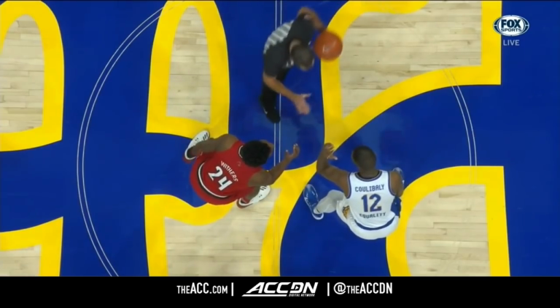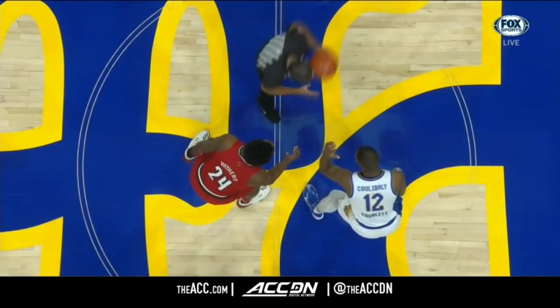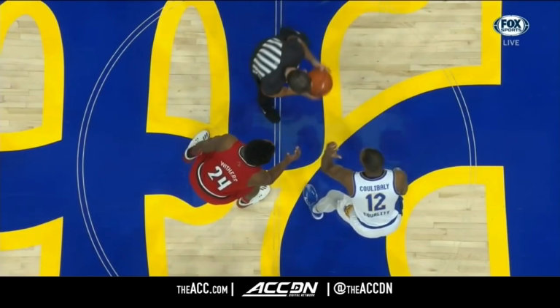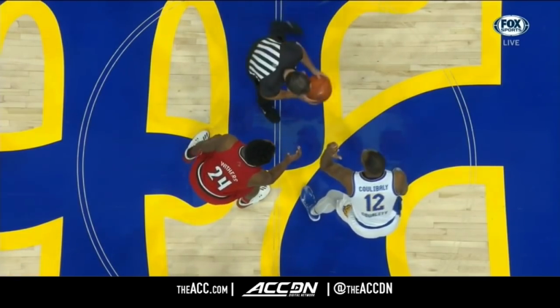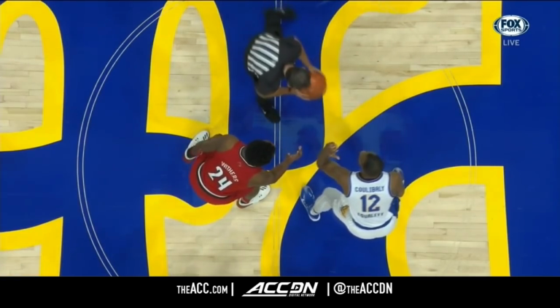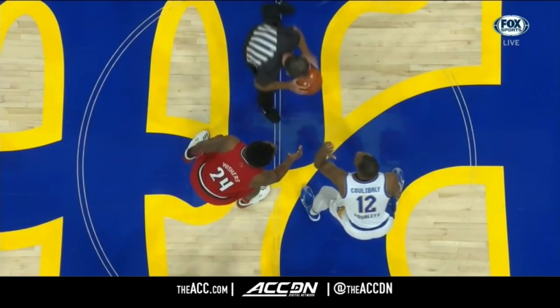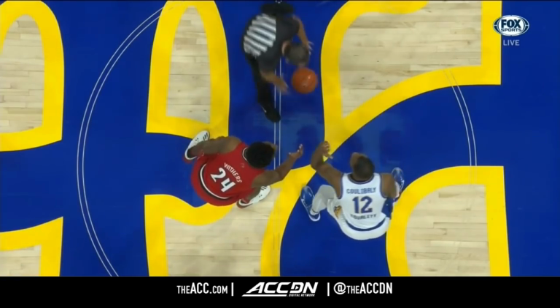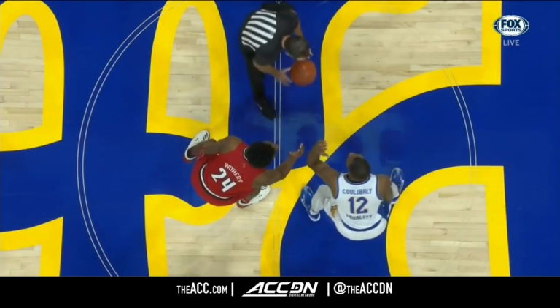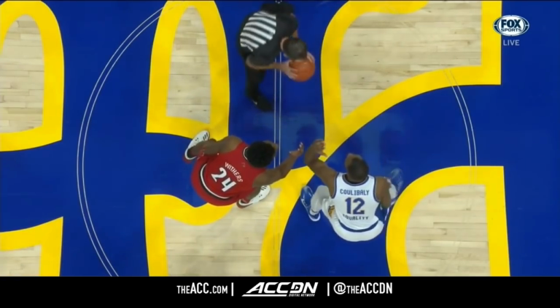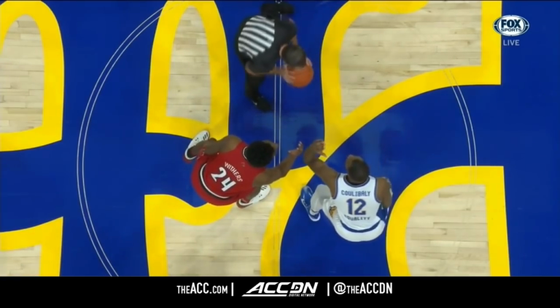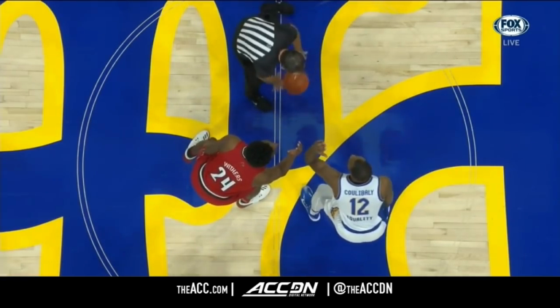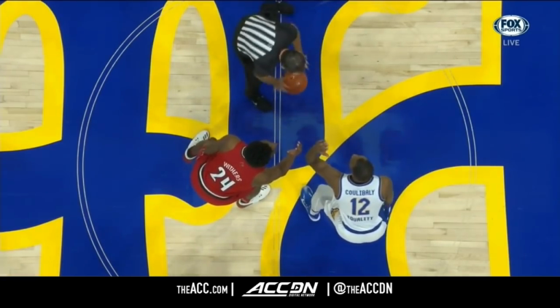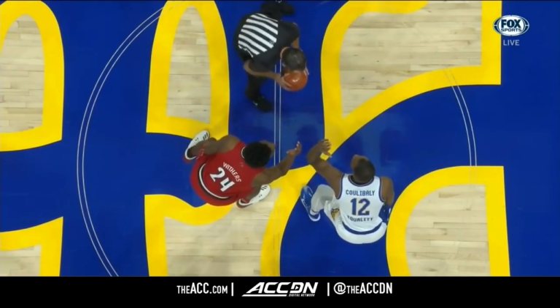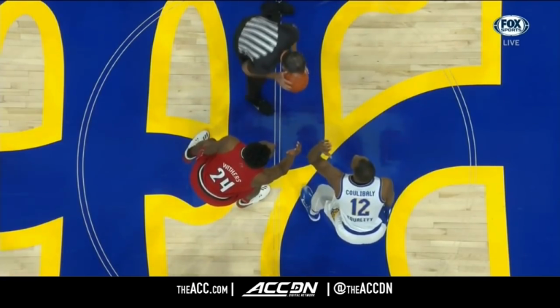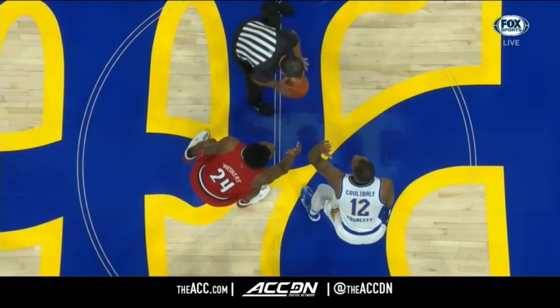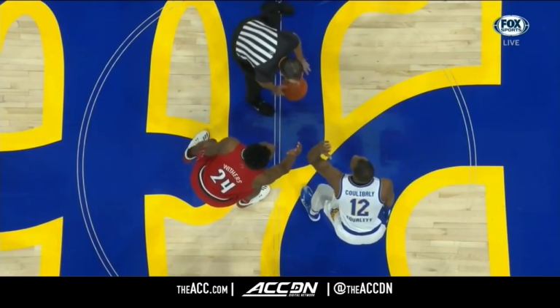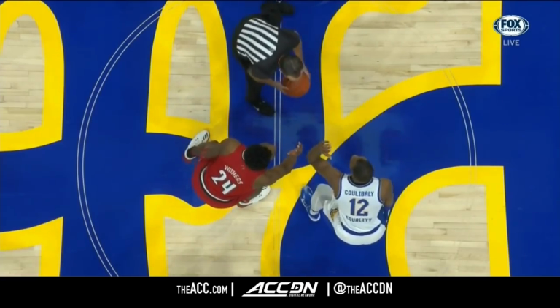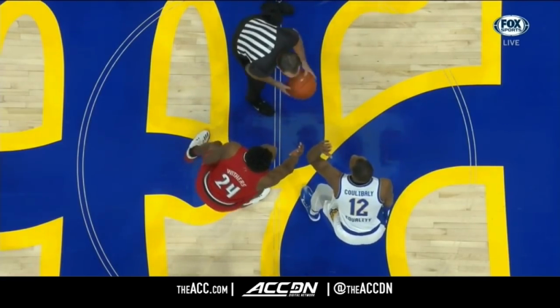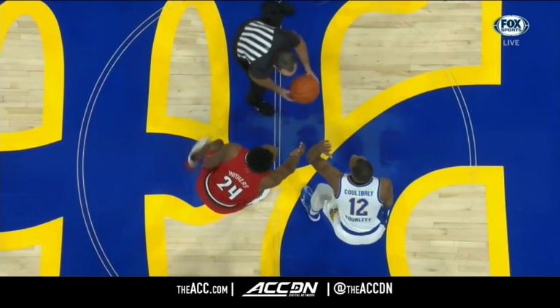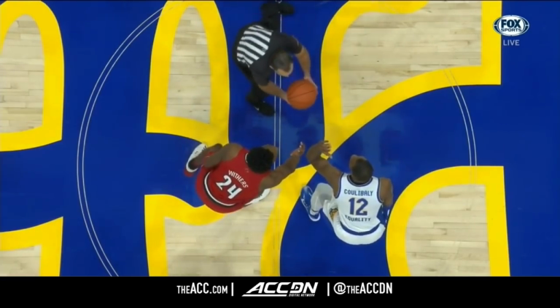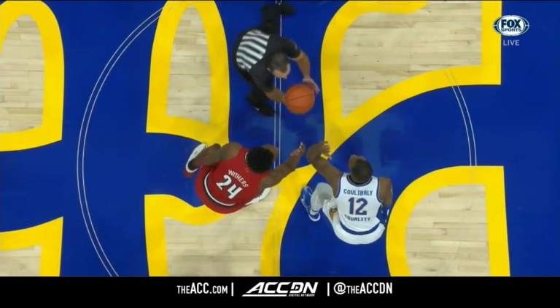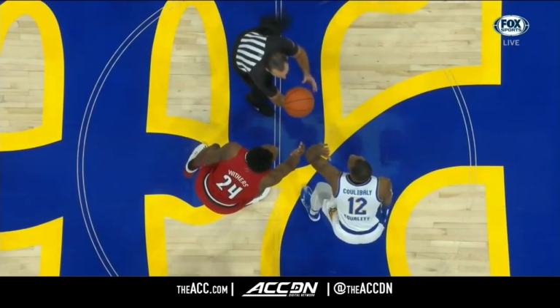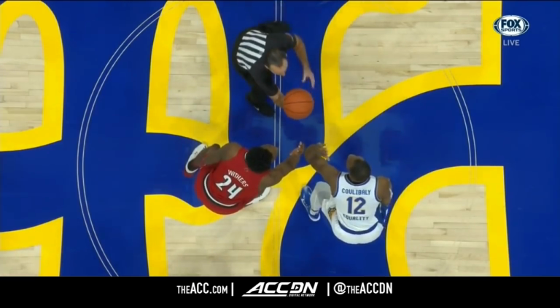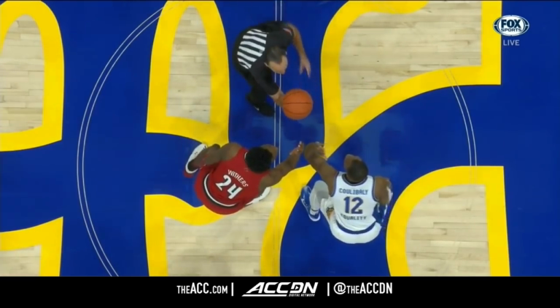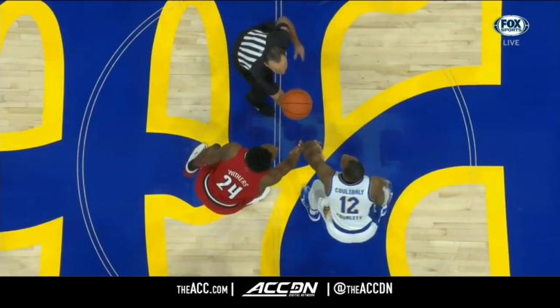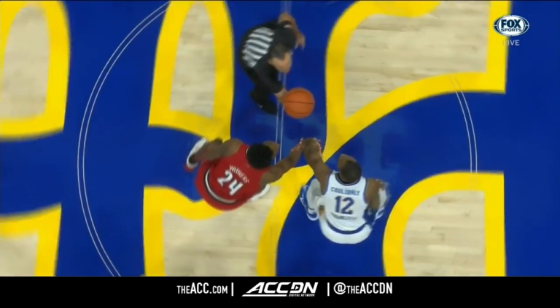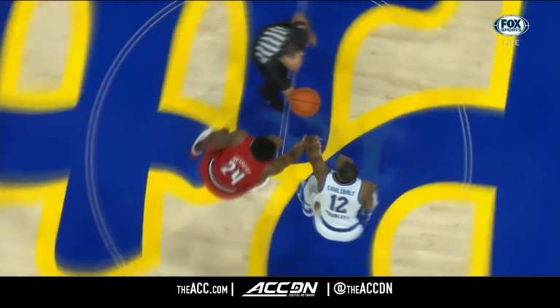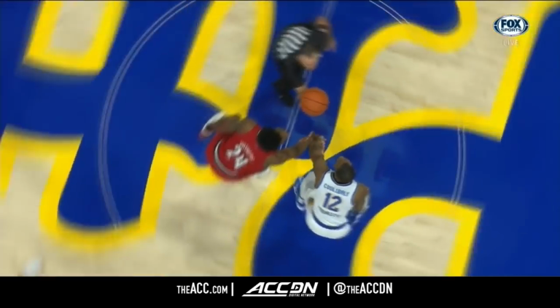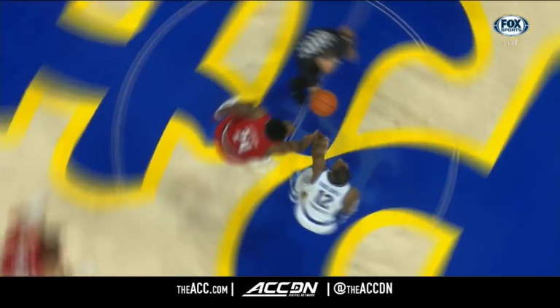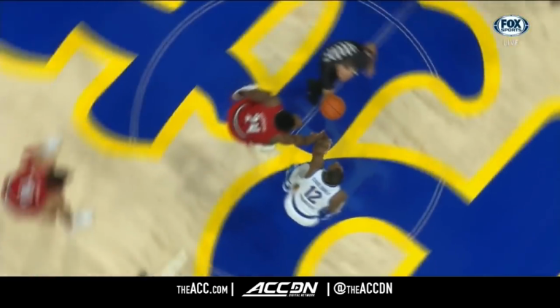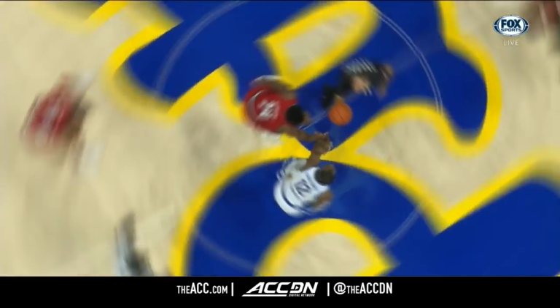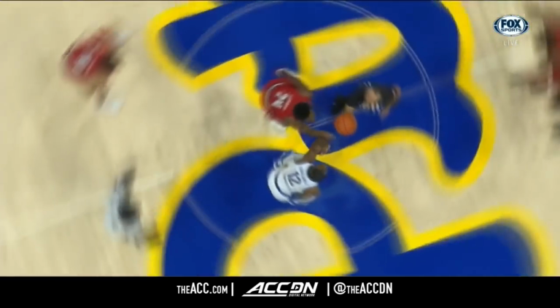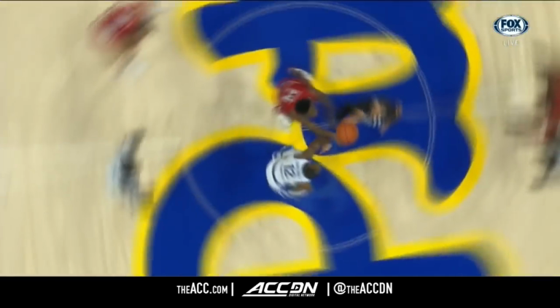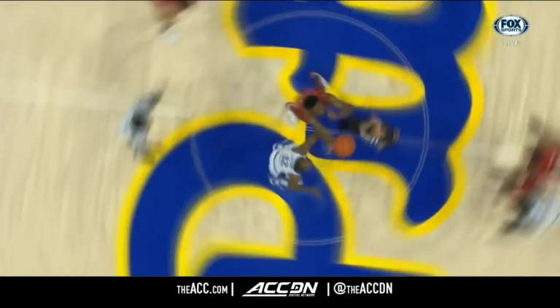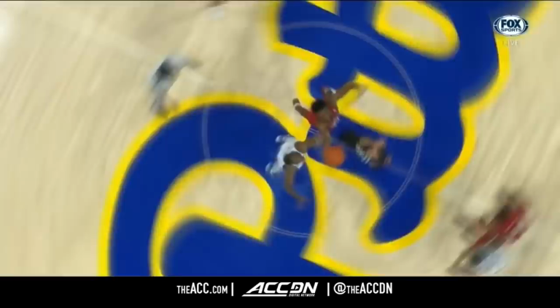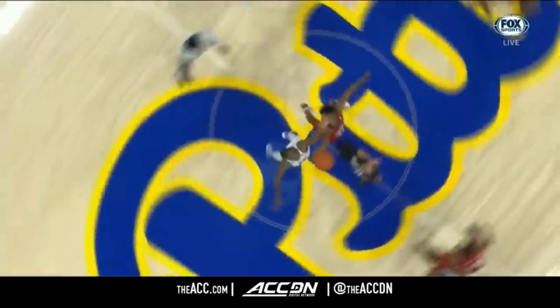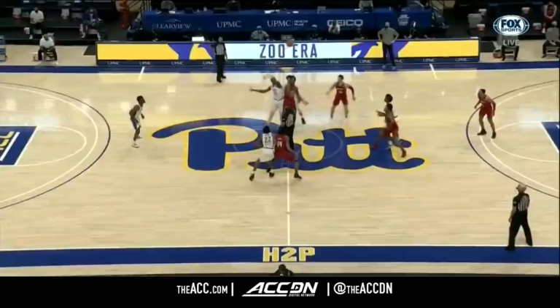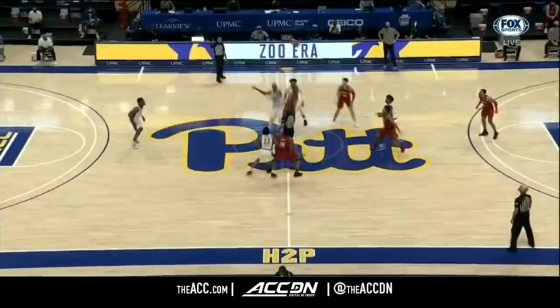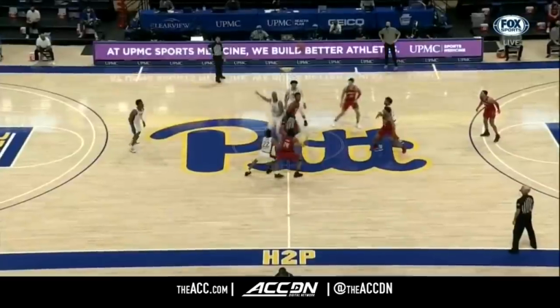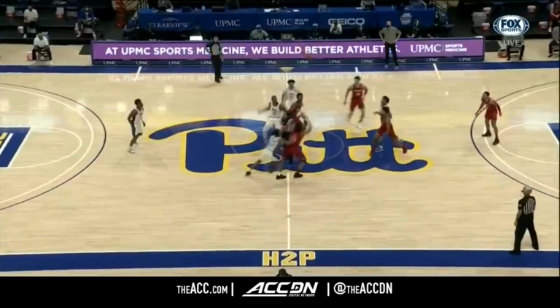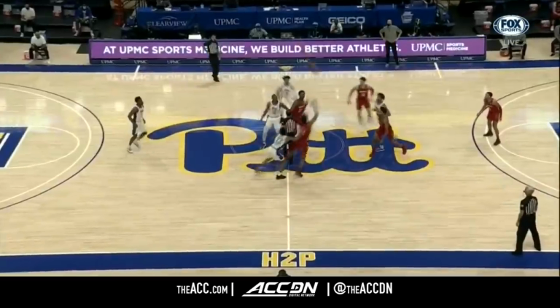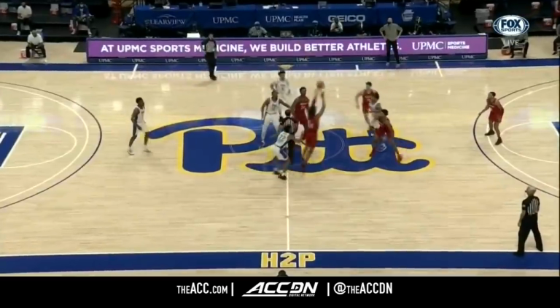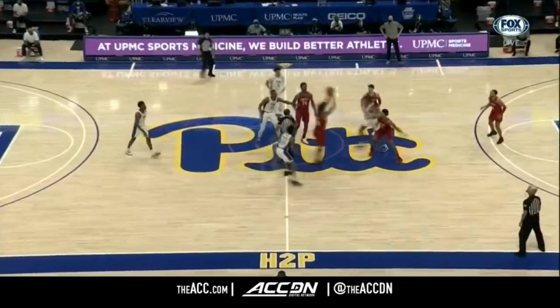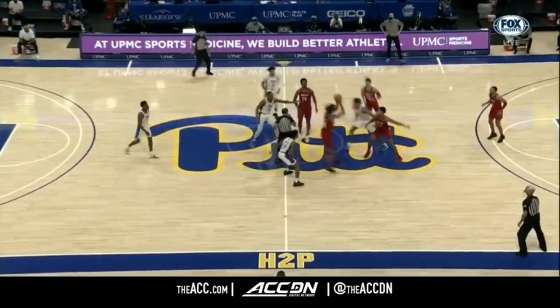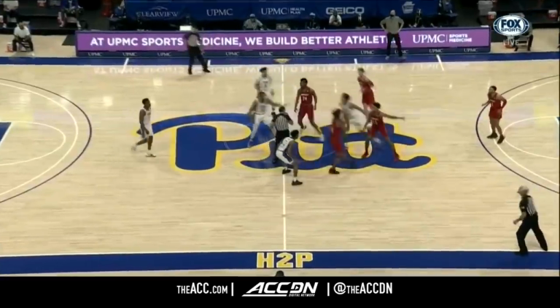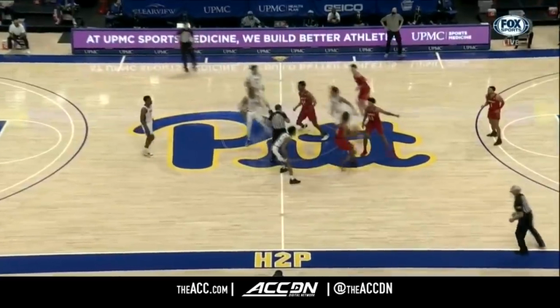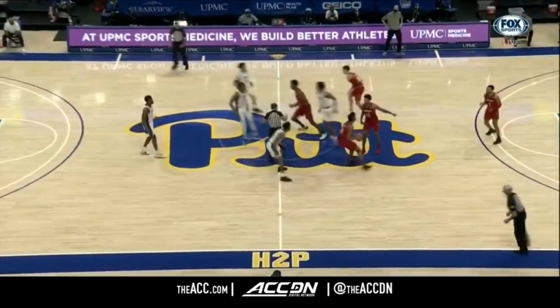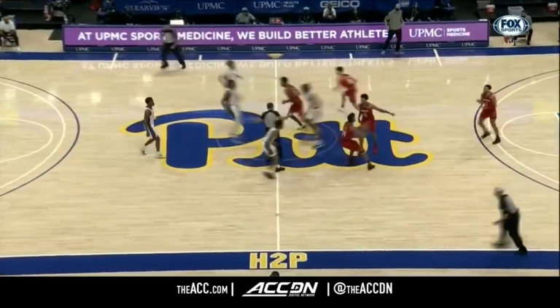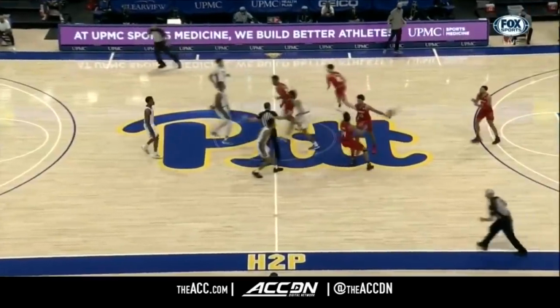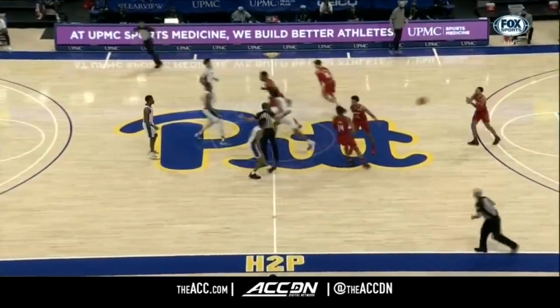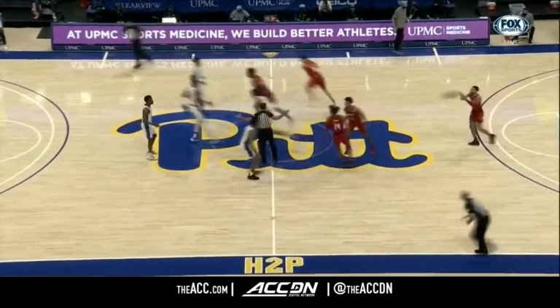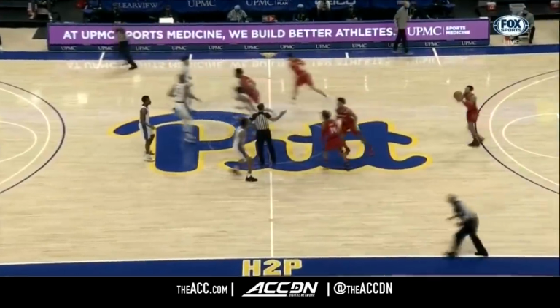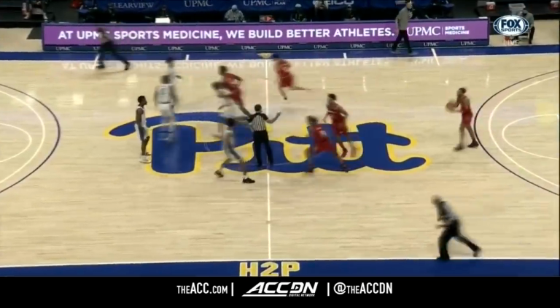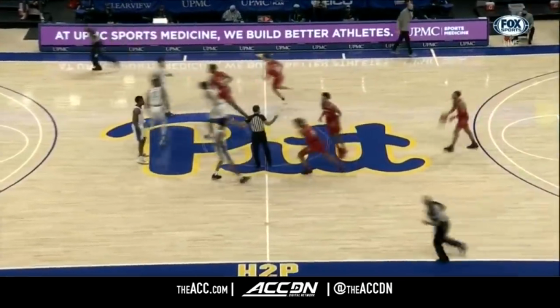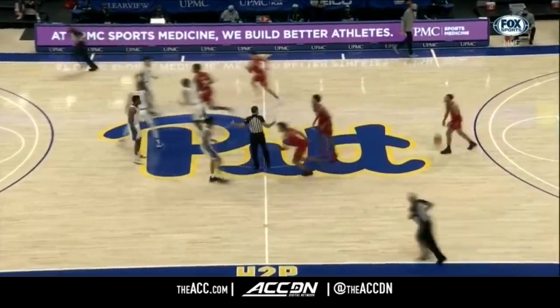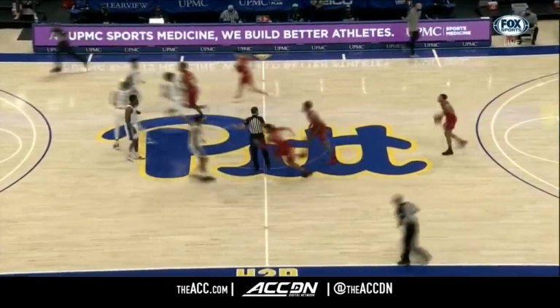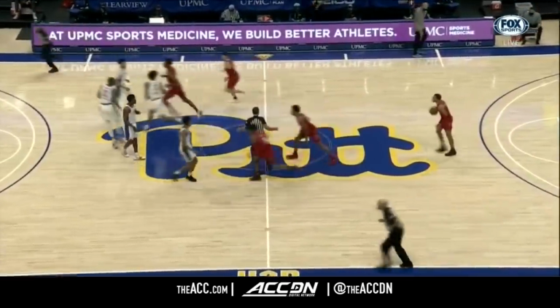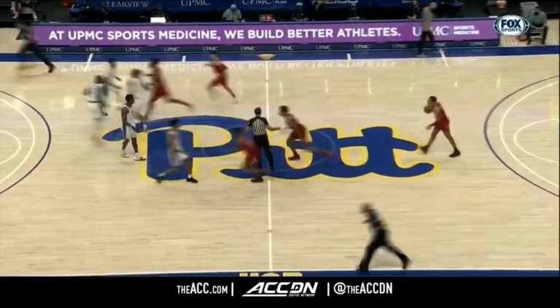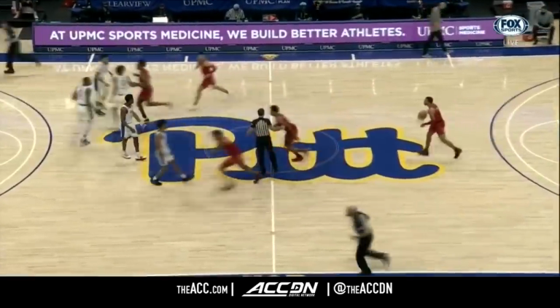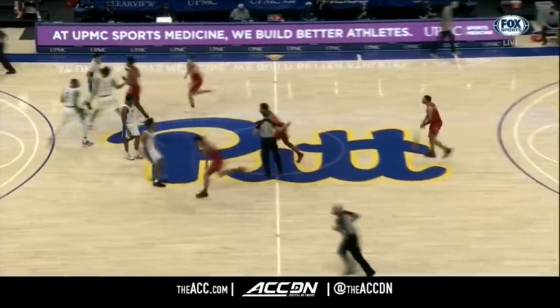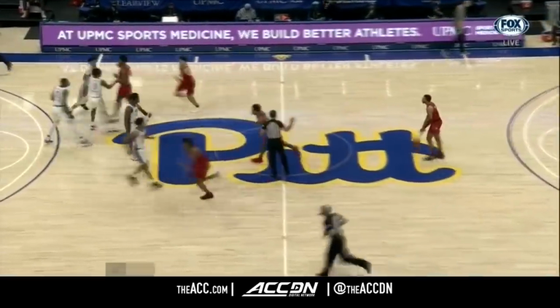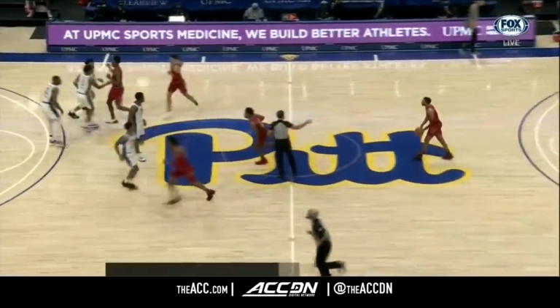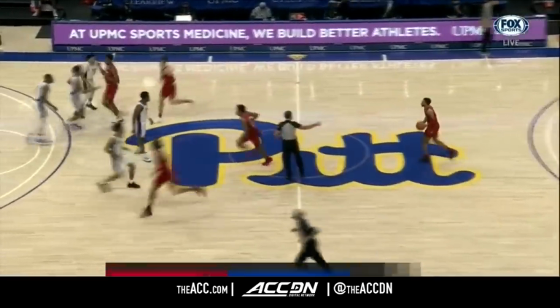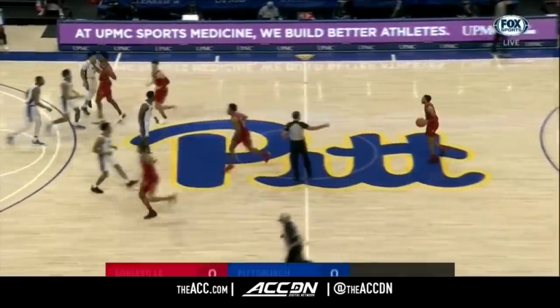Roger Ayers to toss it up, working with Pat Driscoll and Brian O'Connor, and here we go with Louisville and Pitt.